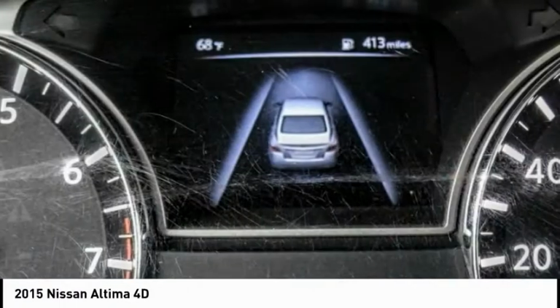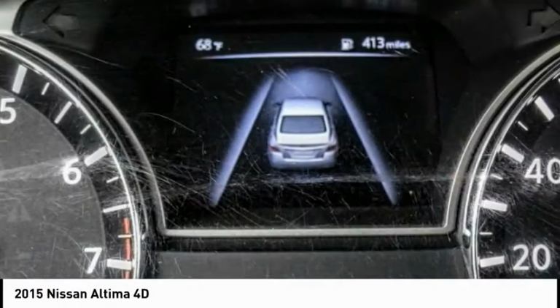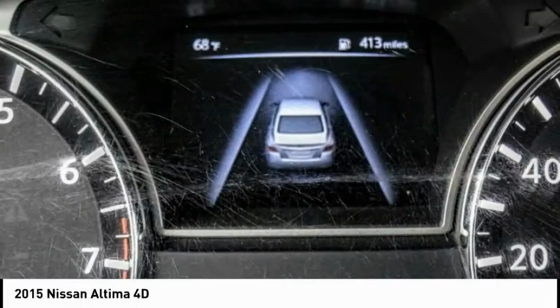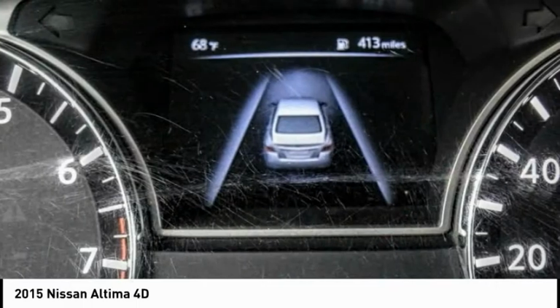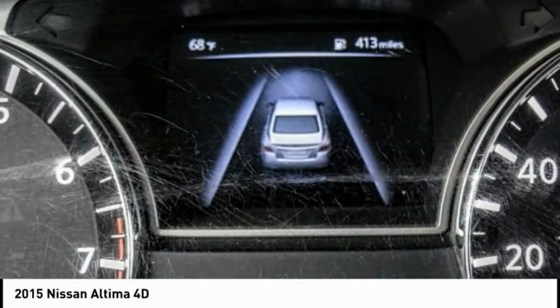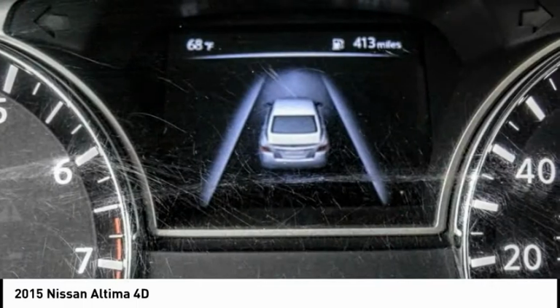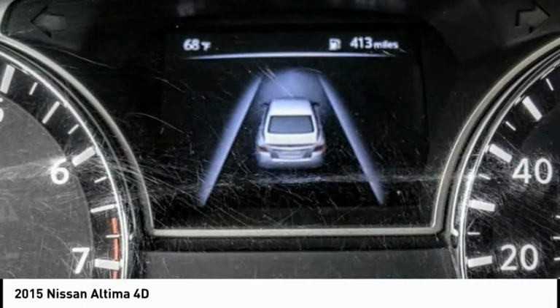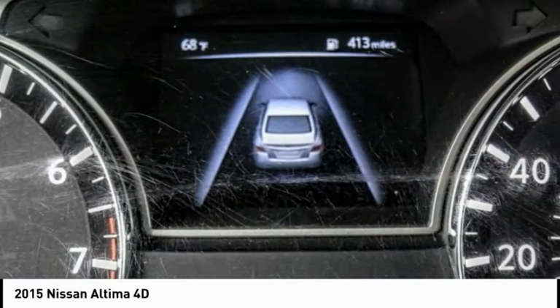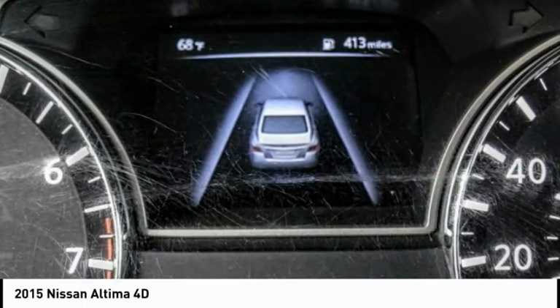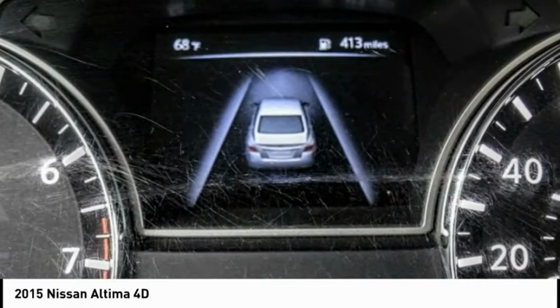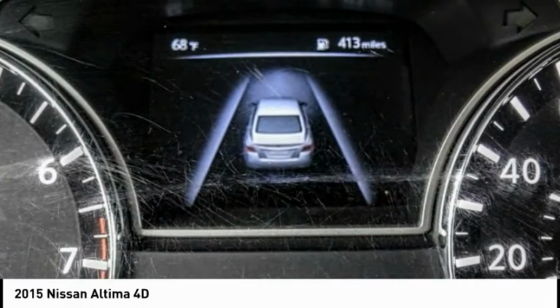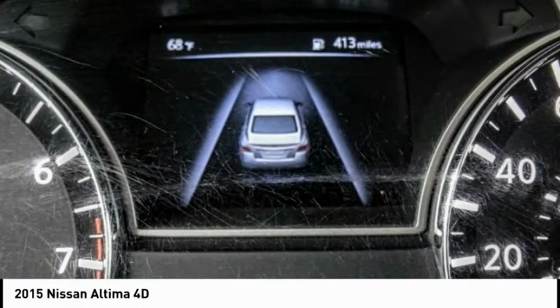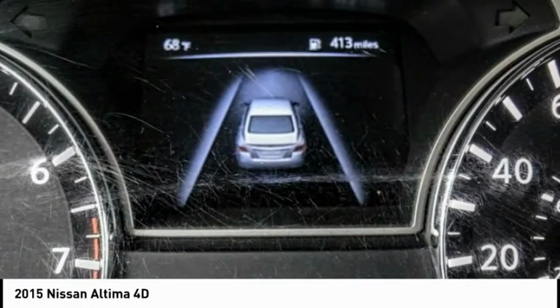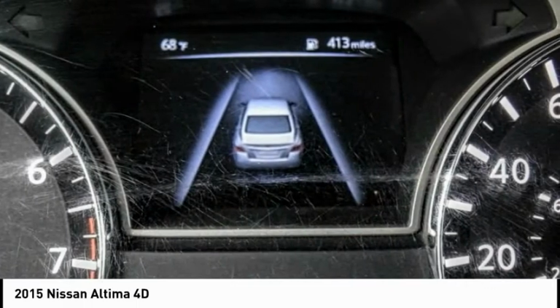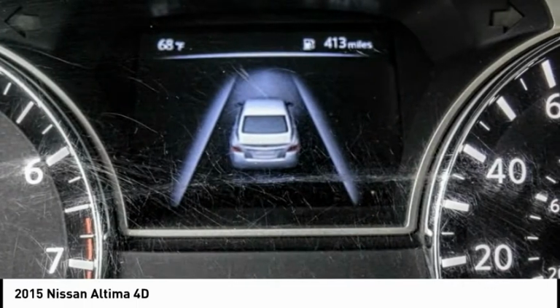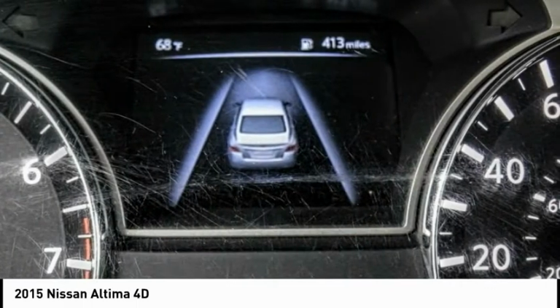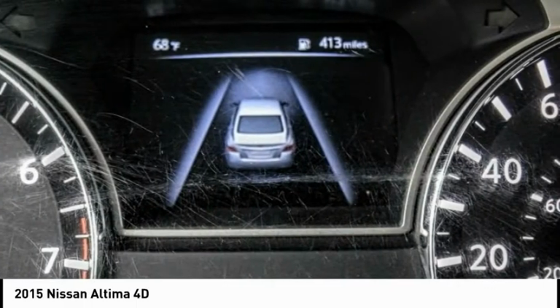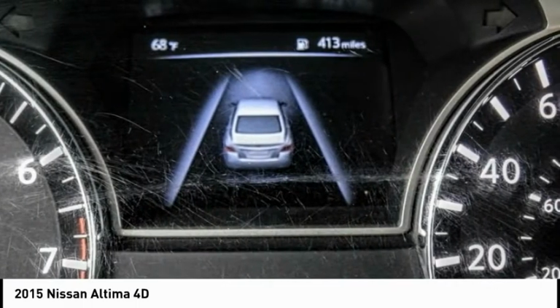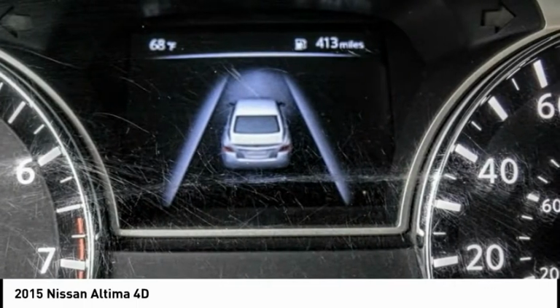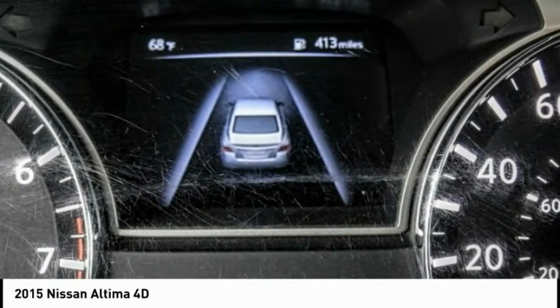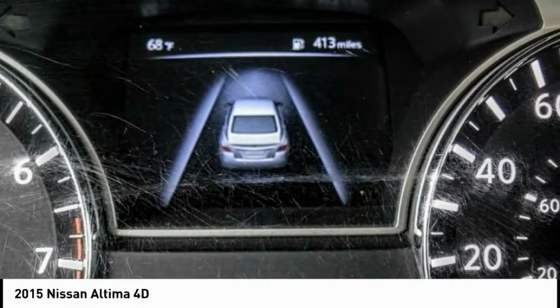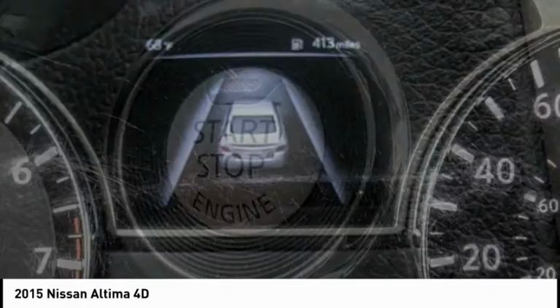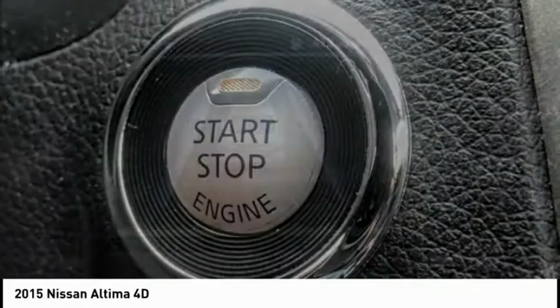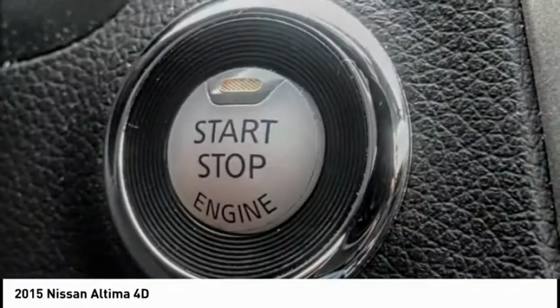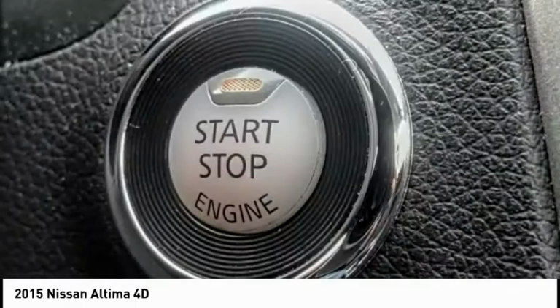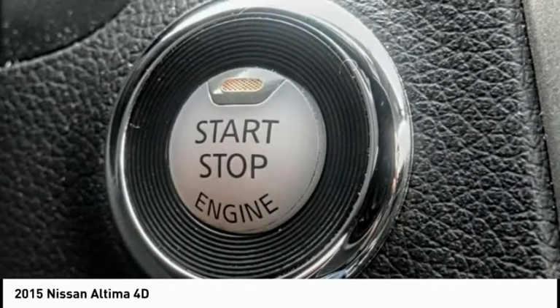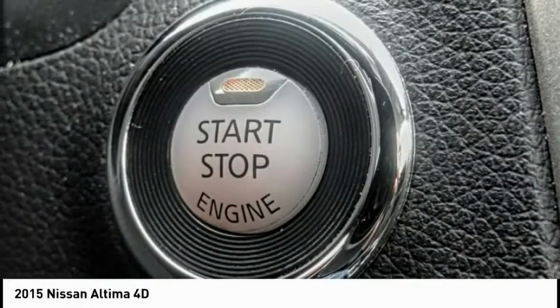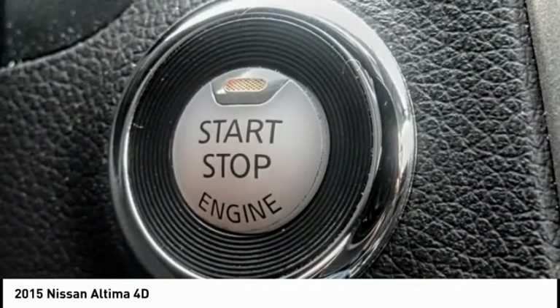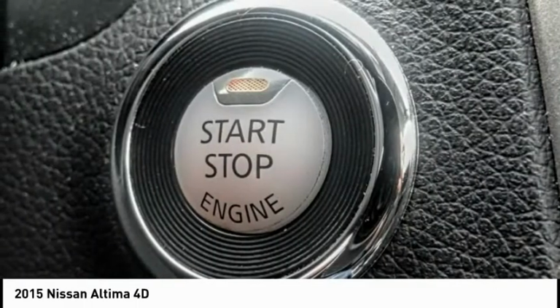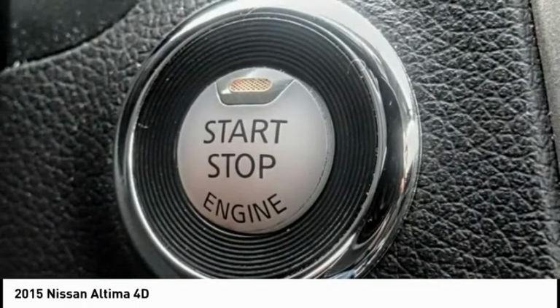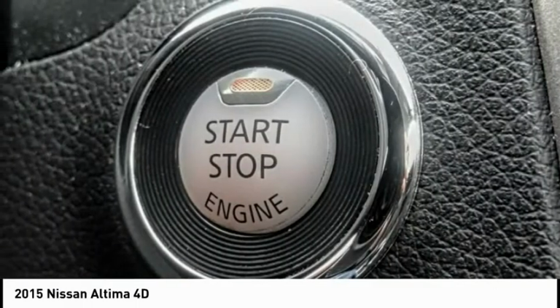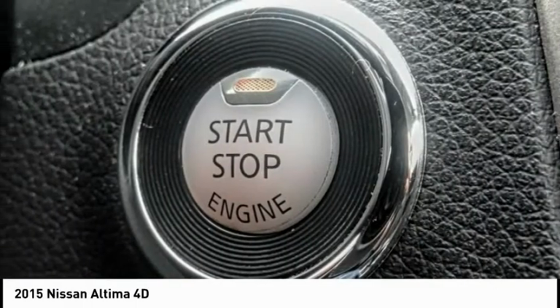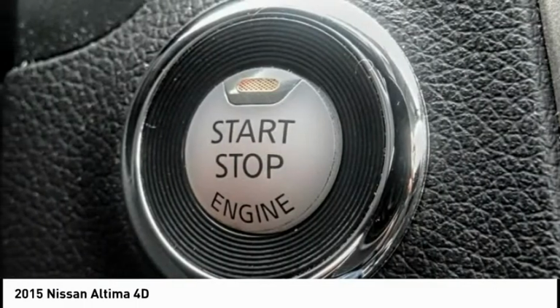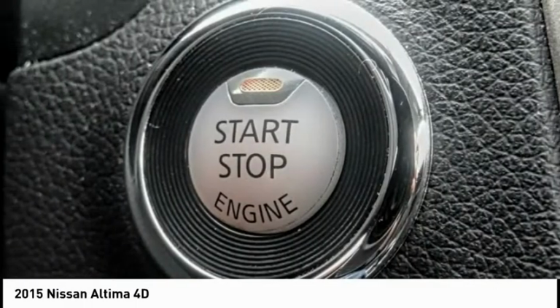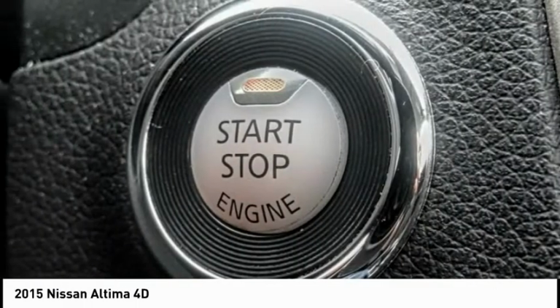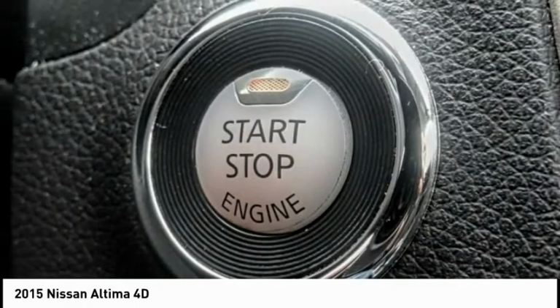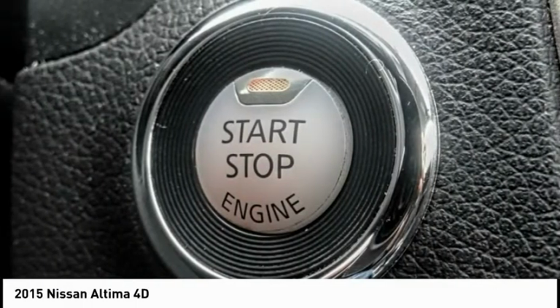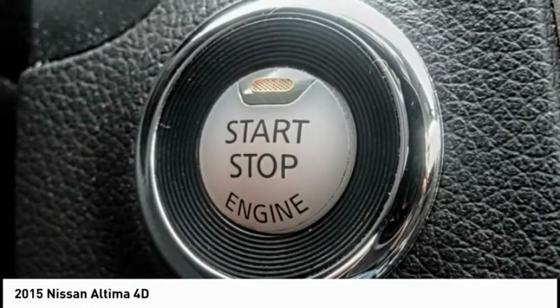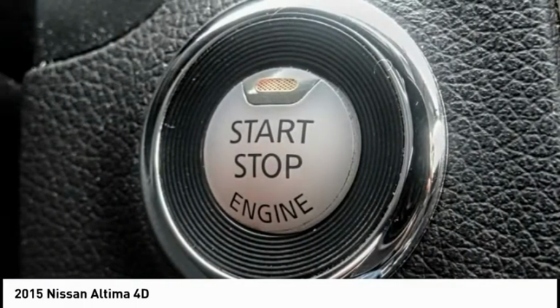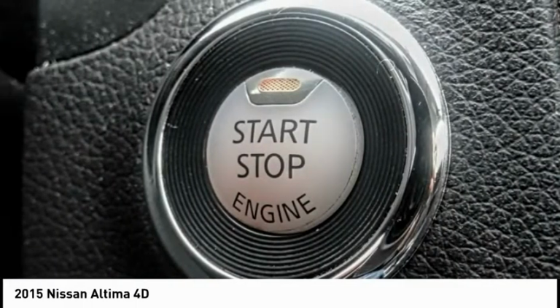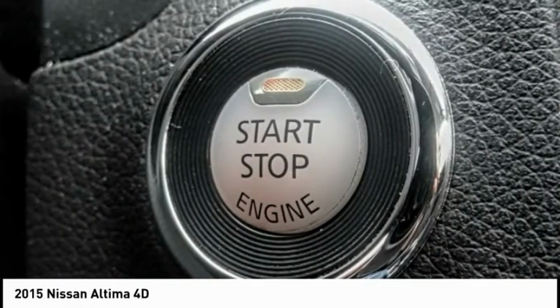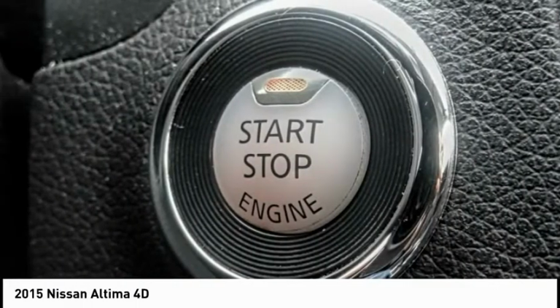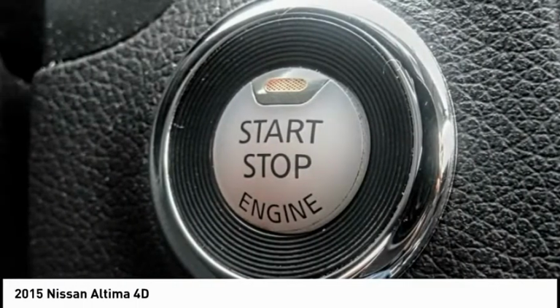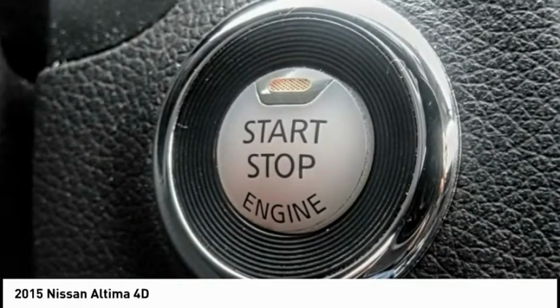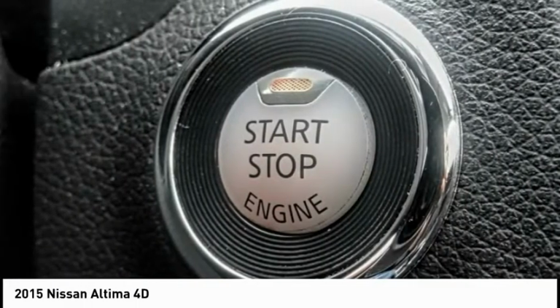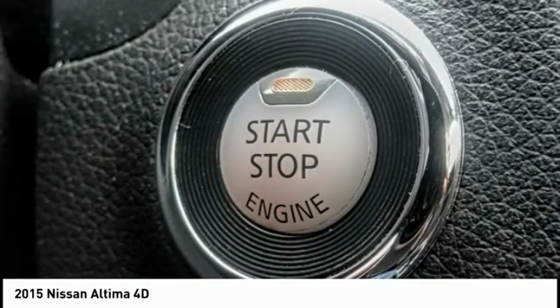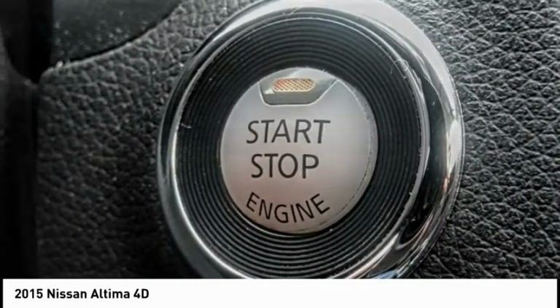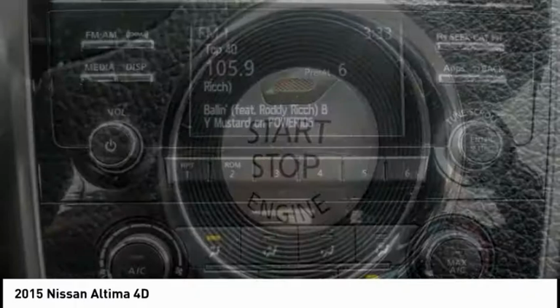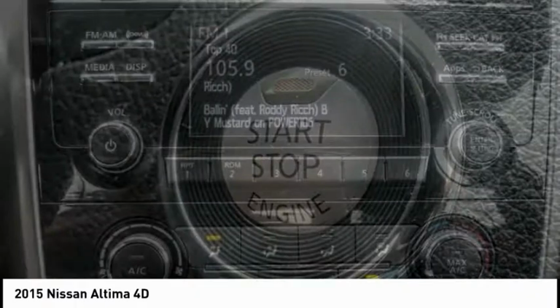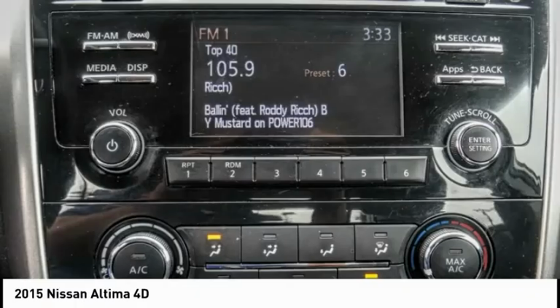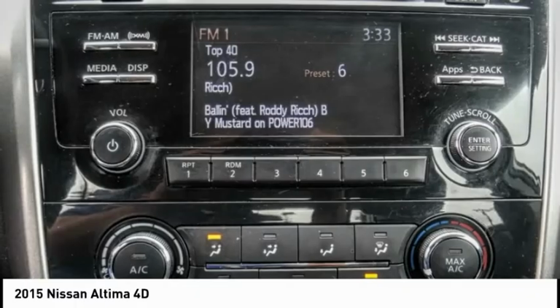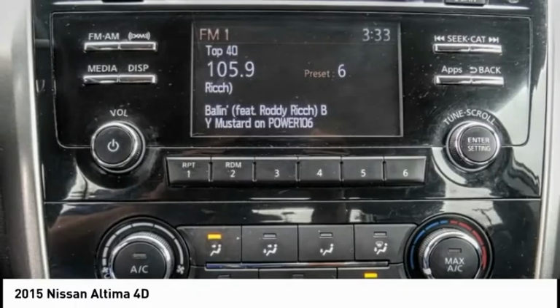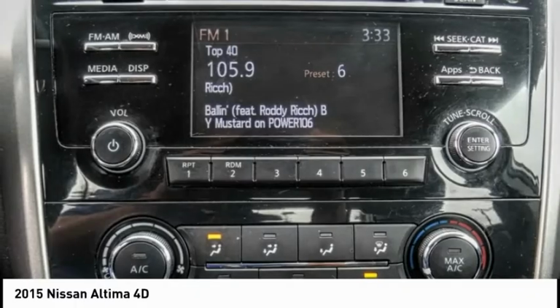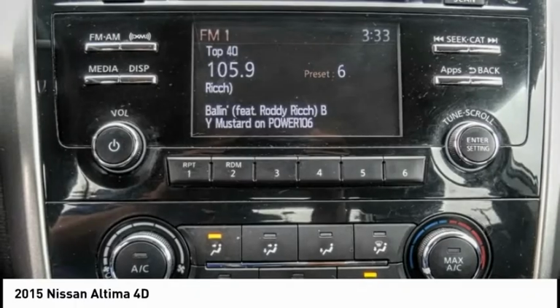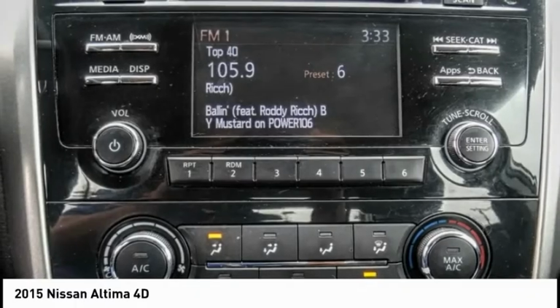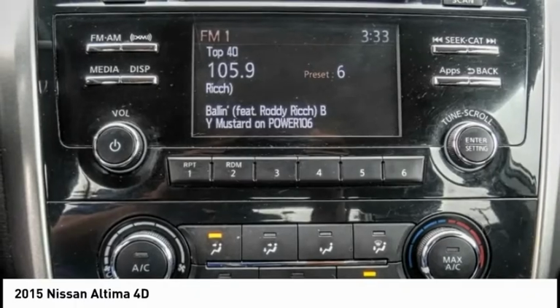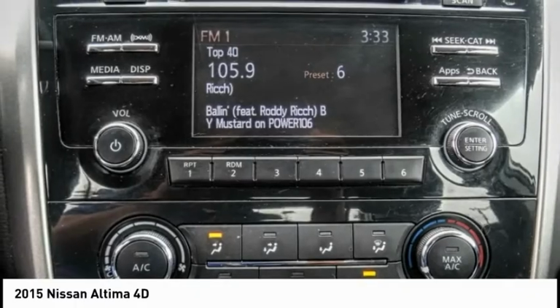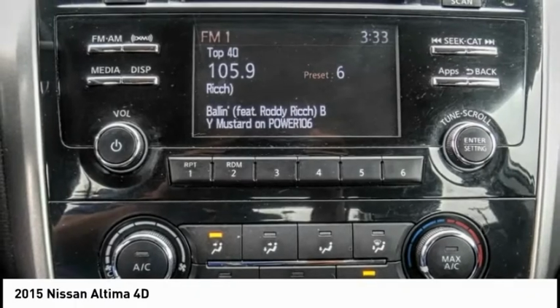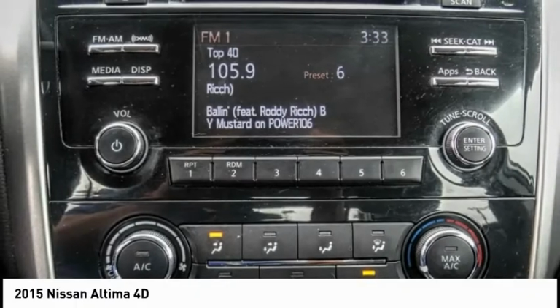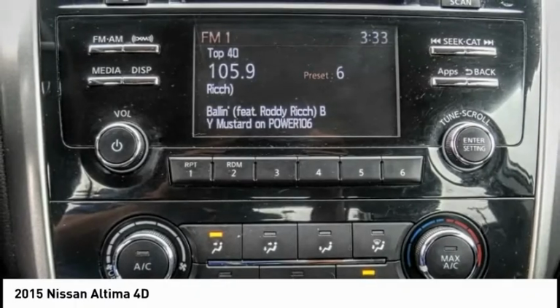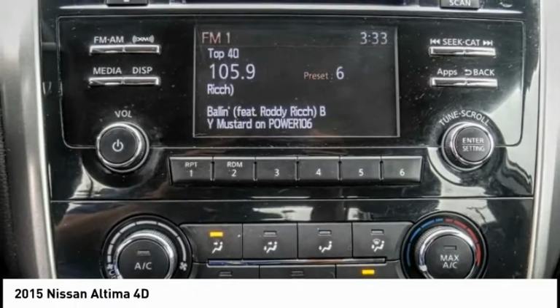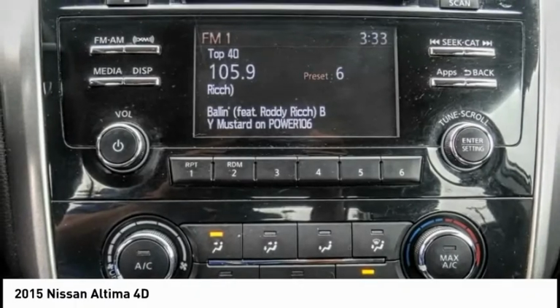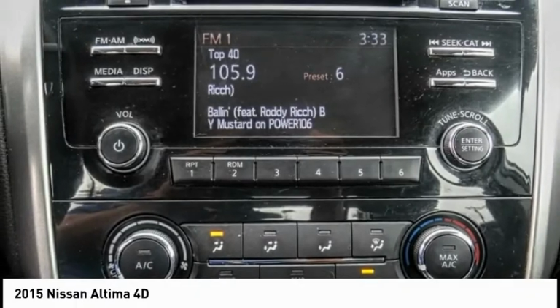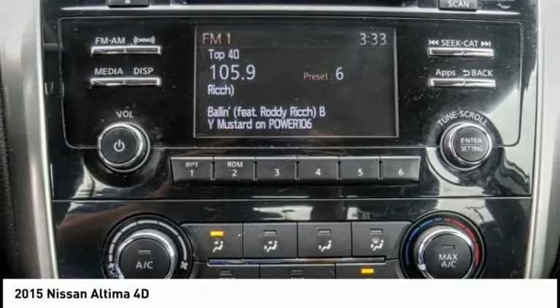This vehicle has less than 80,000 miles. This beauty will make even your house keys jealous. Drive it today.